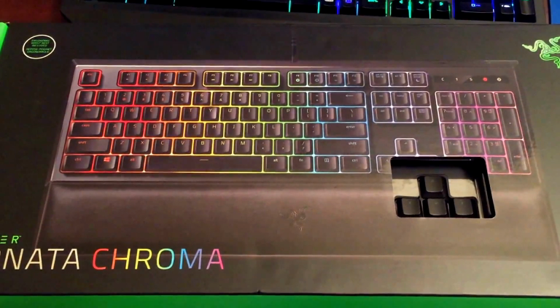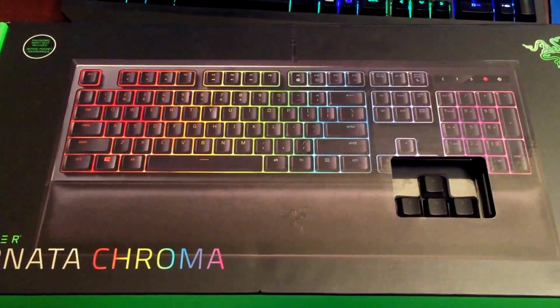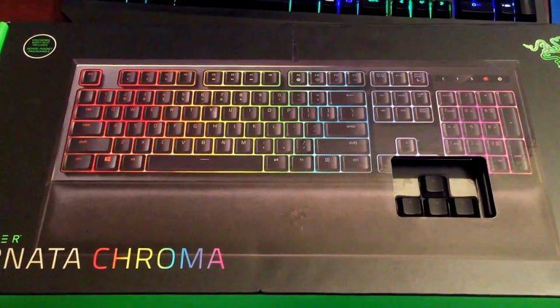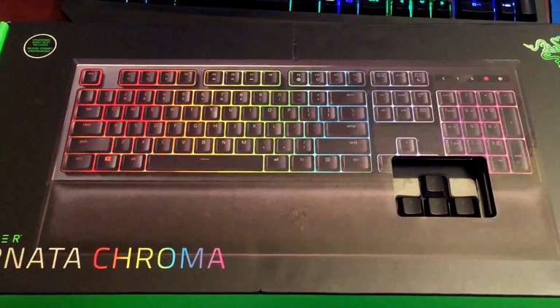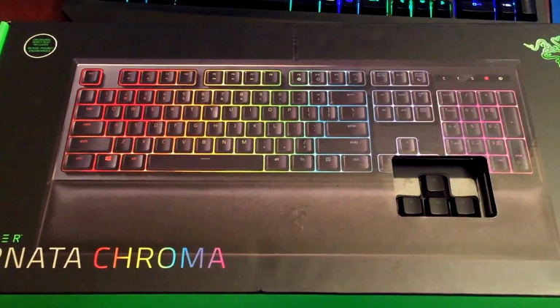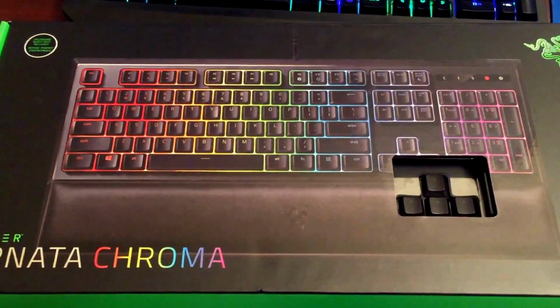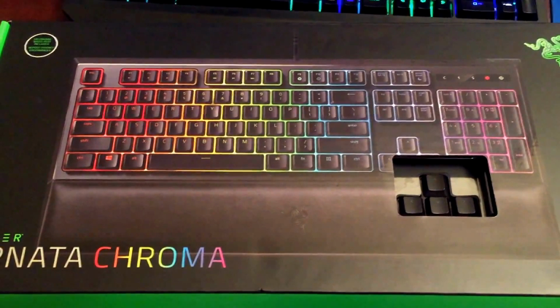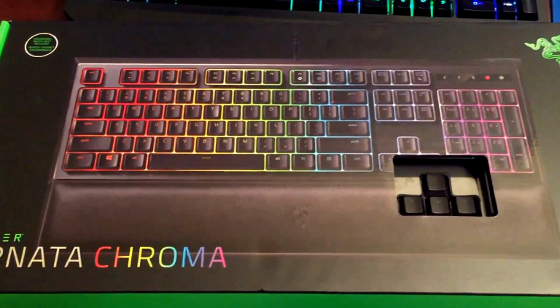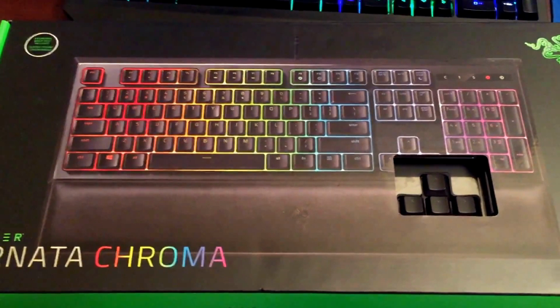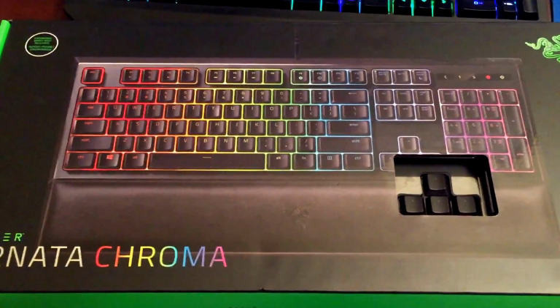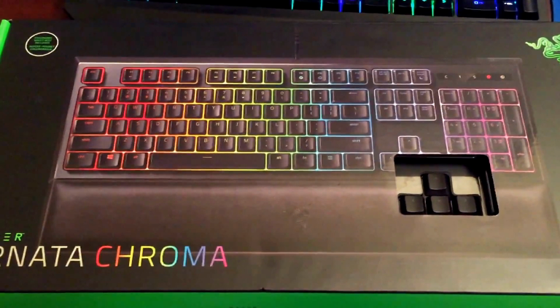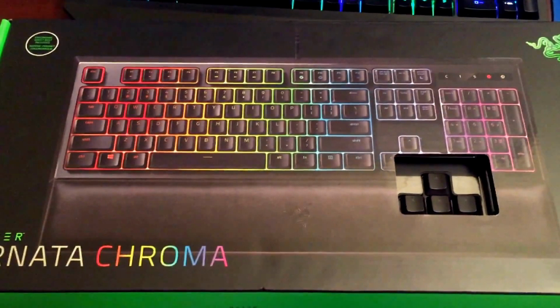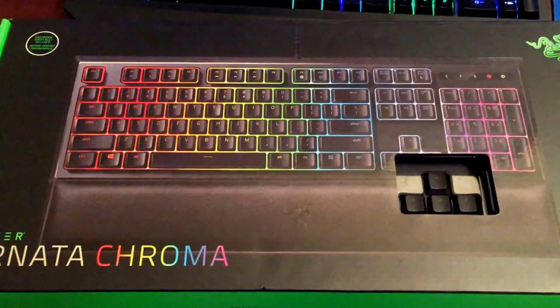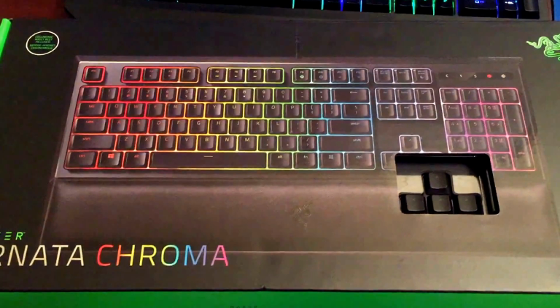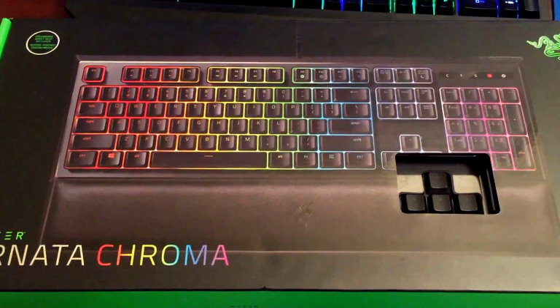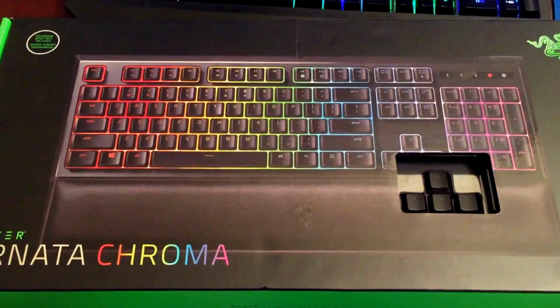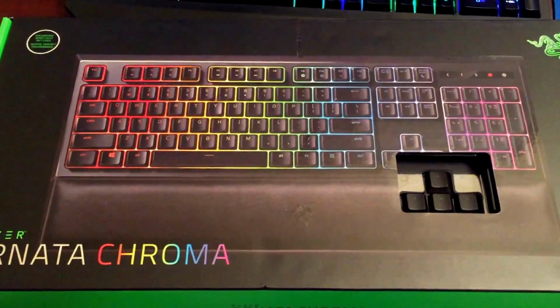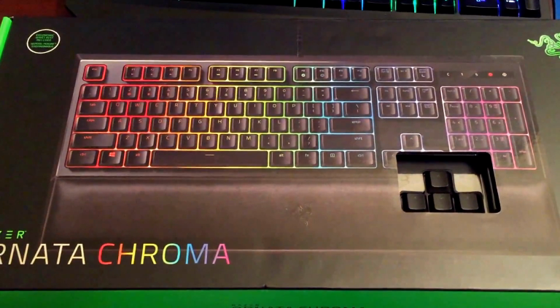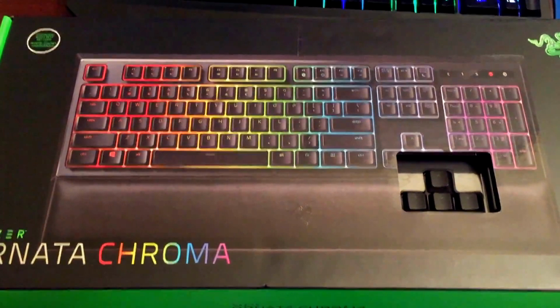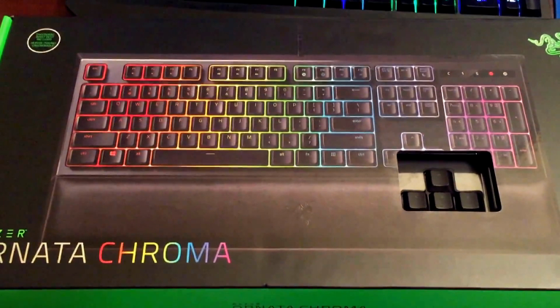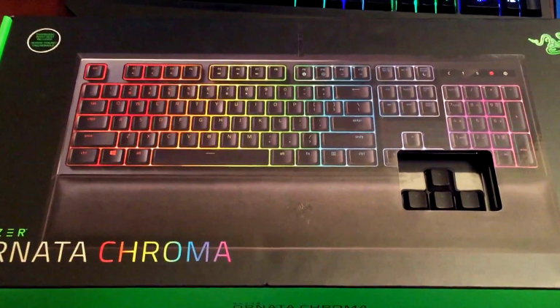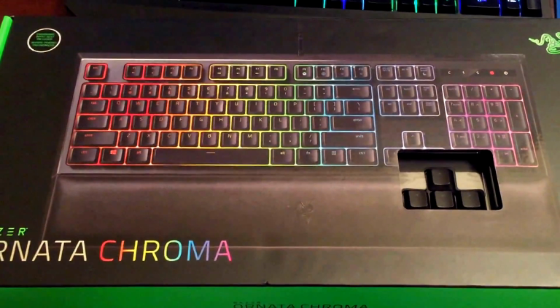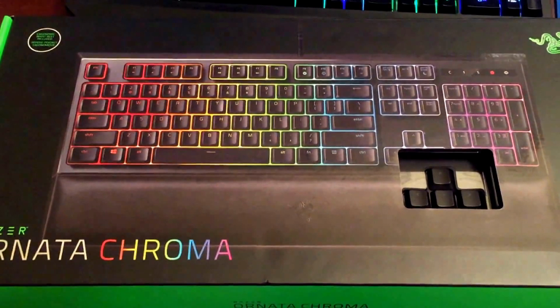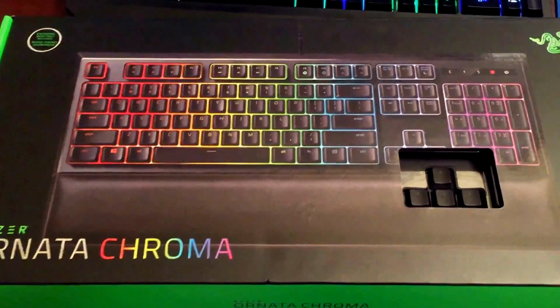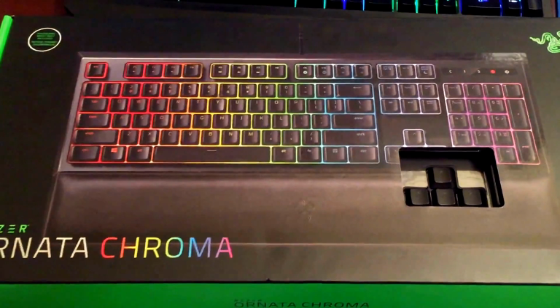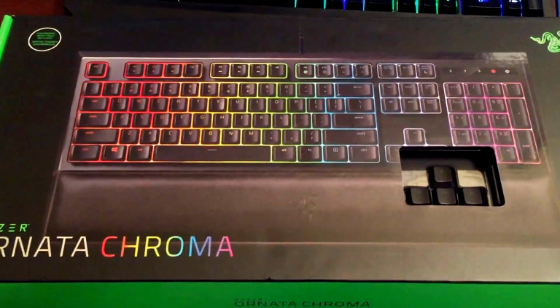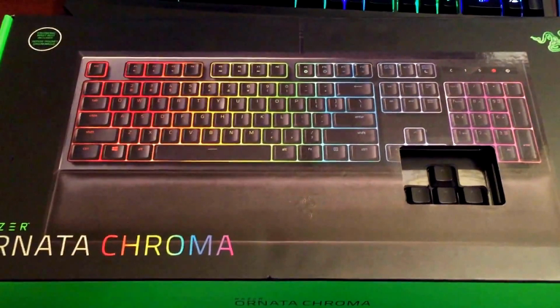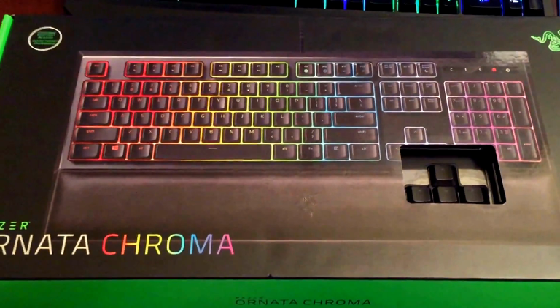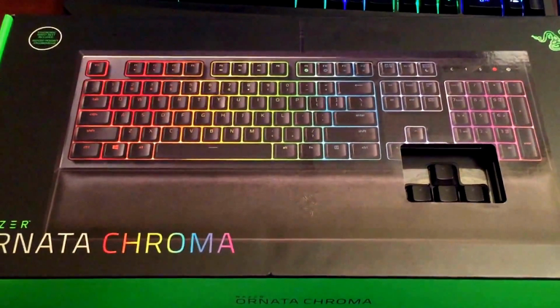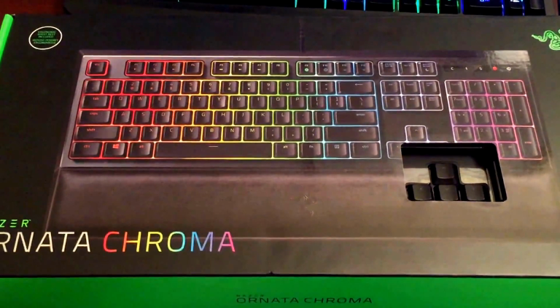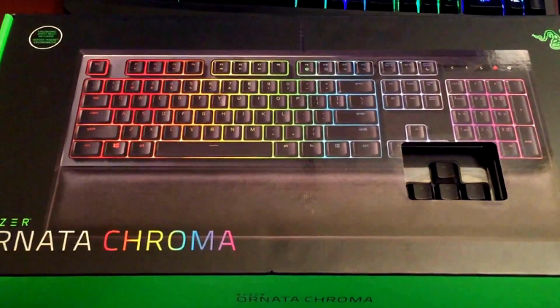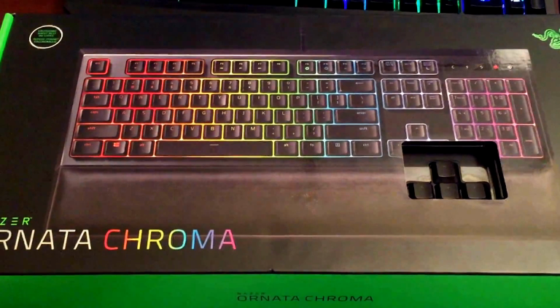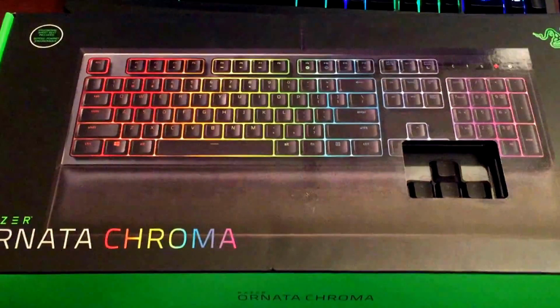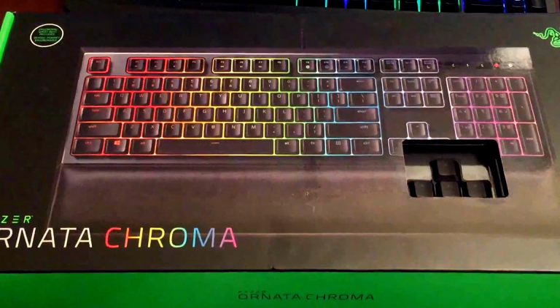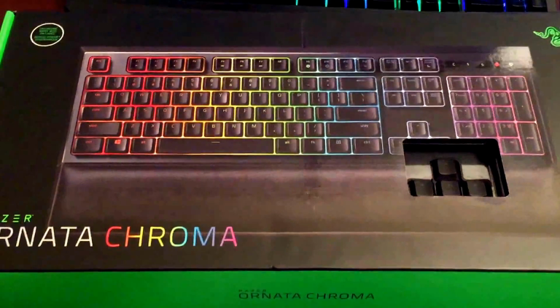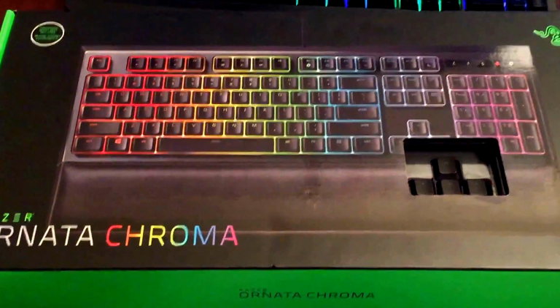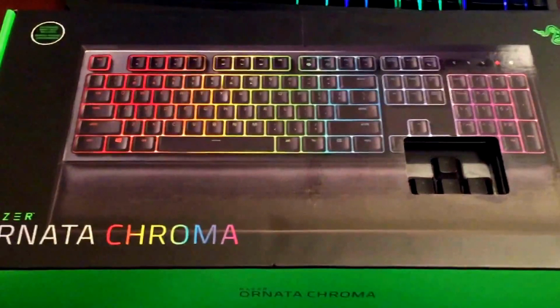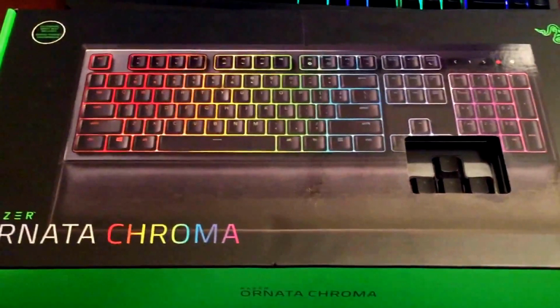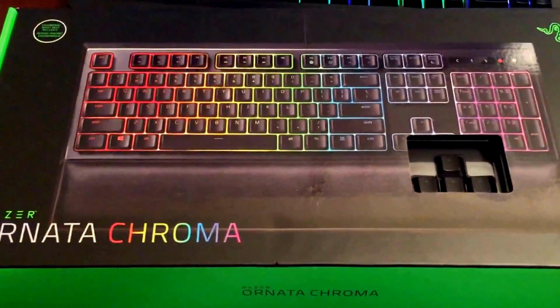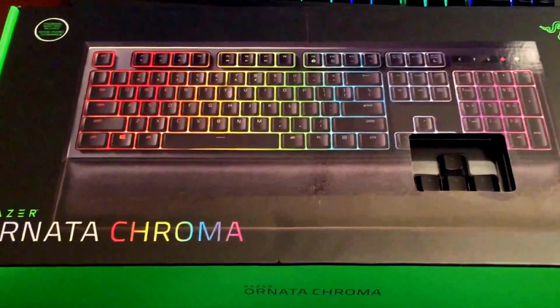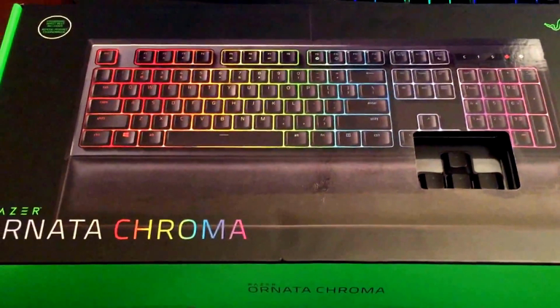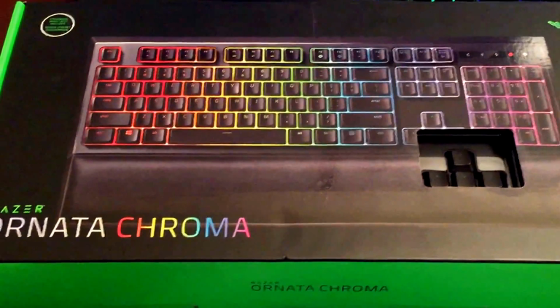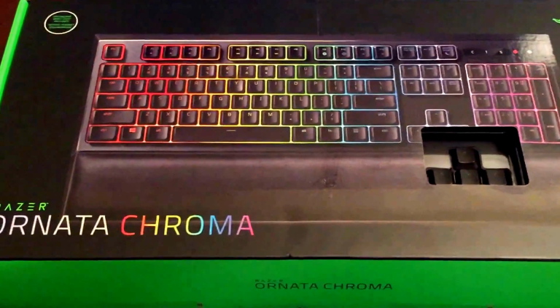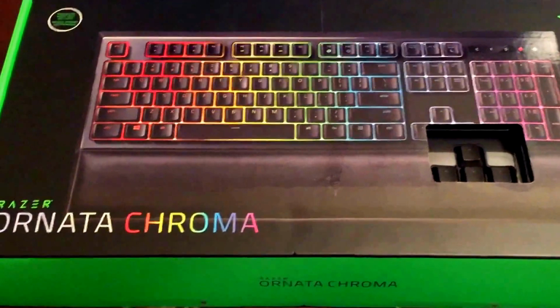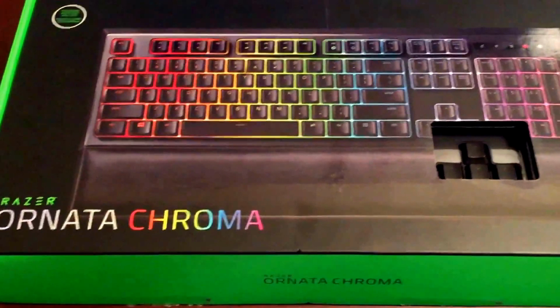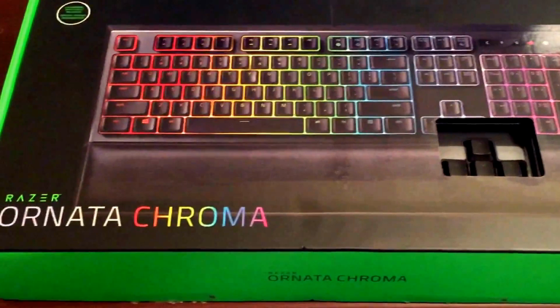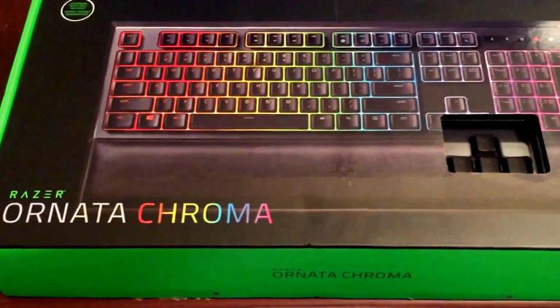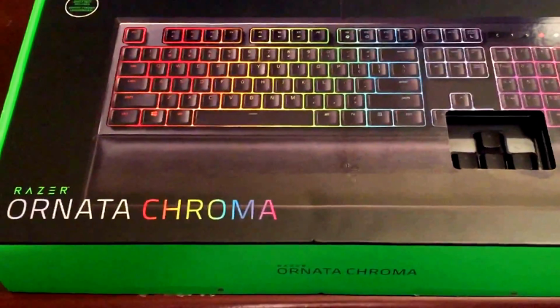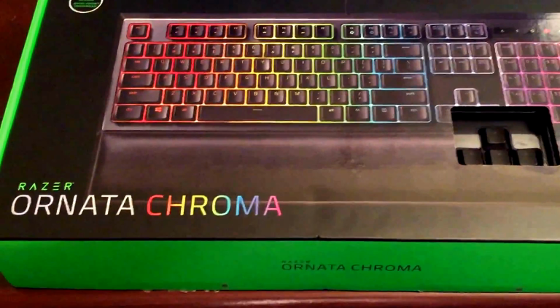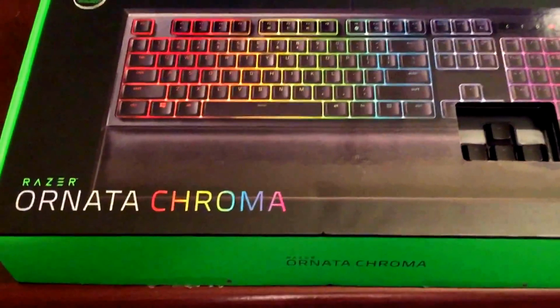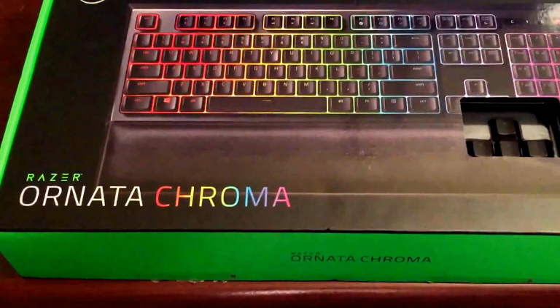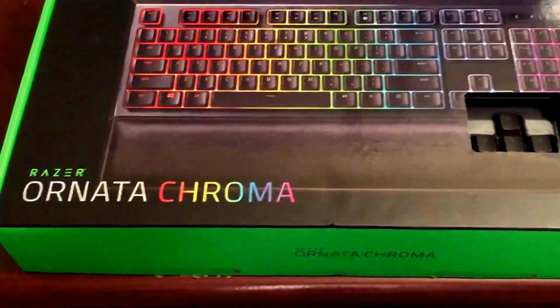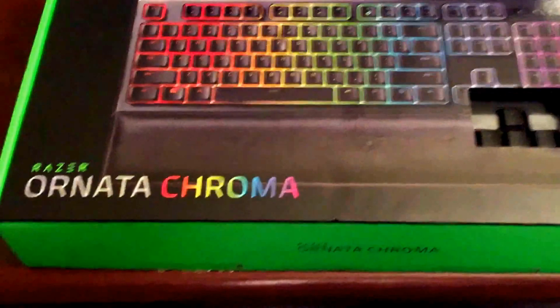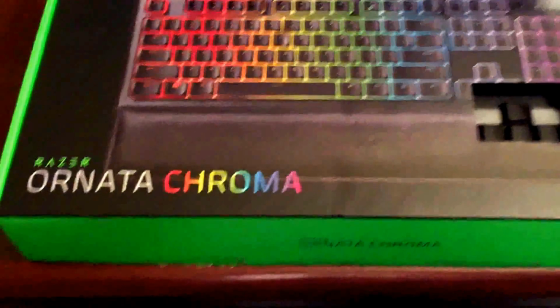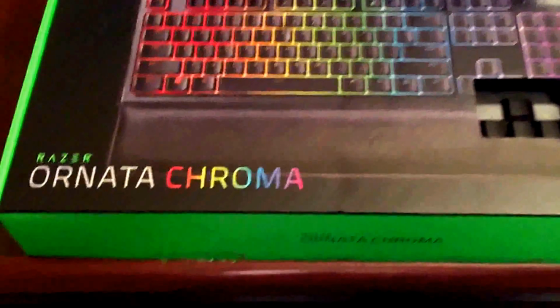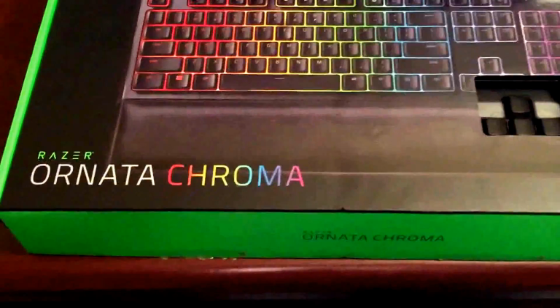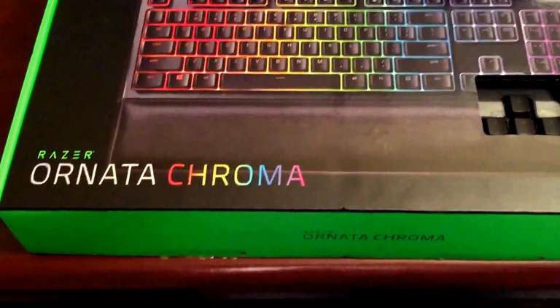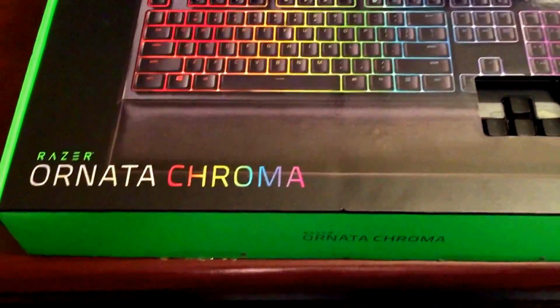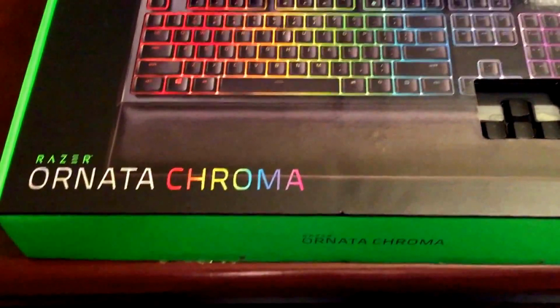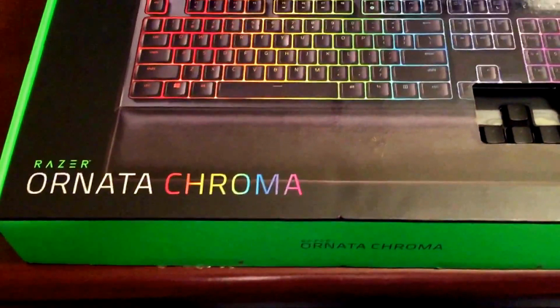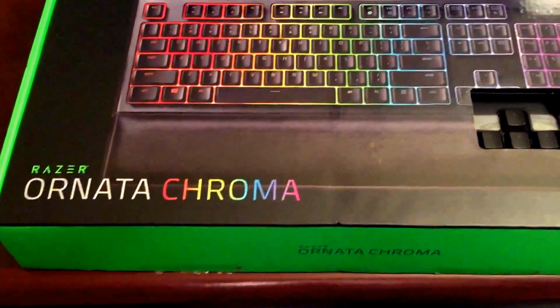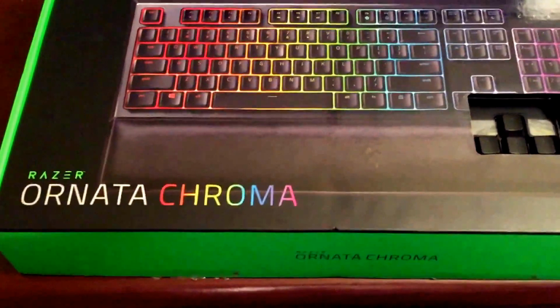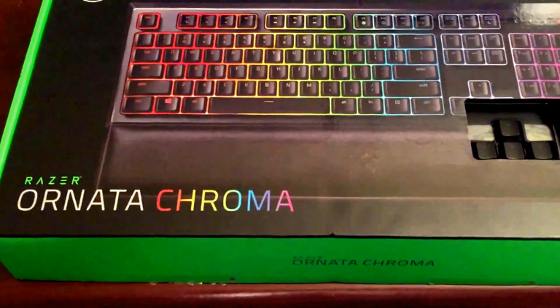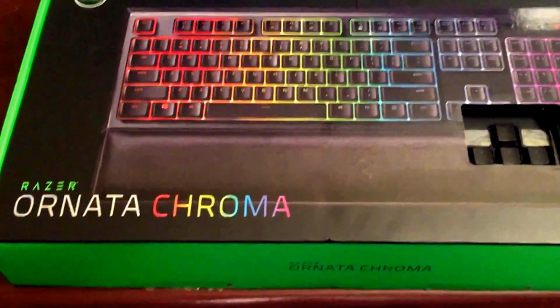Hey guys, so this is going to be a short unboxing and review of the new Razer Ornata Chroma.